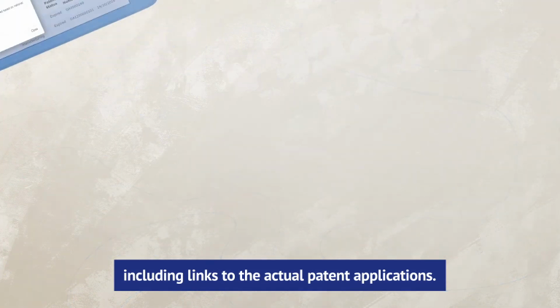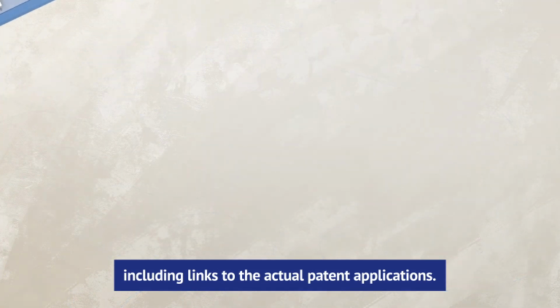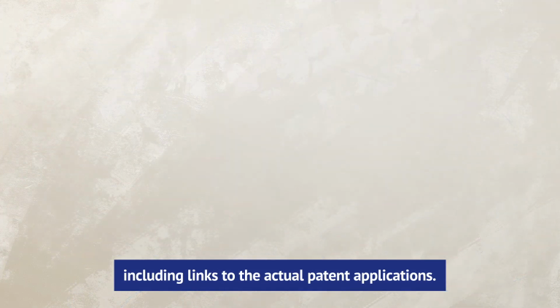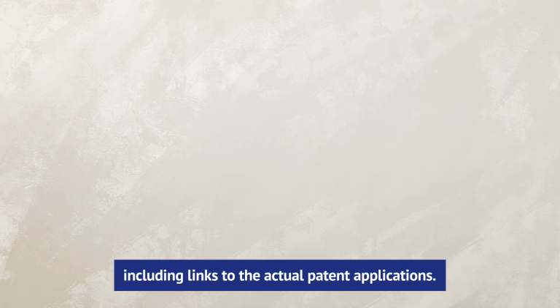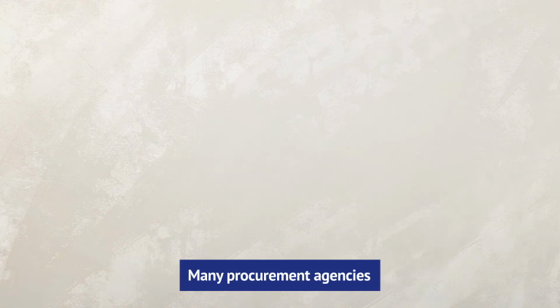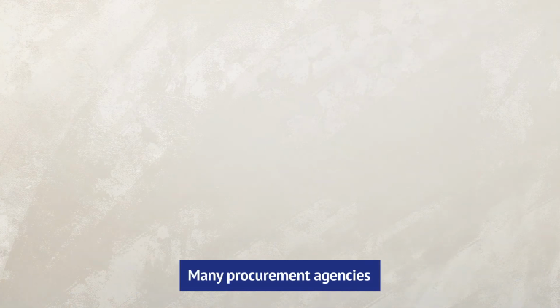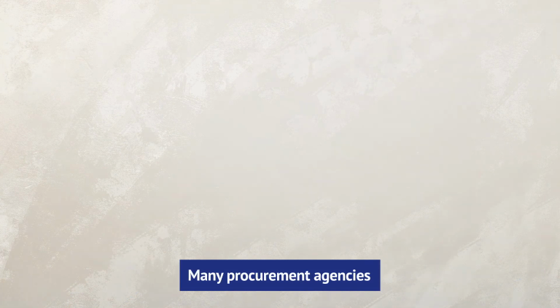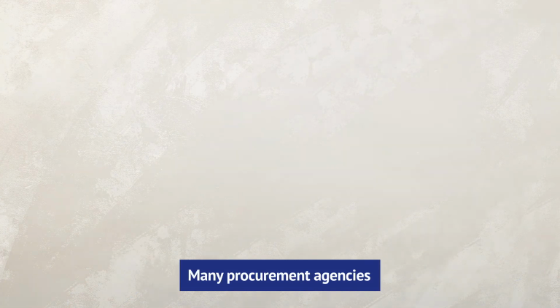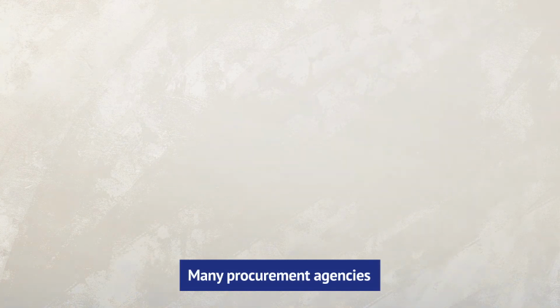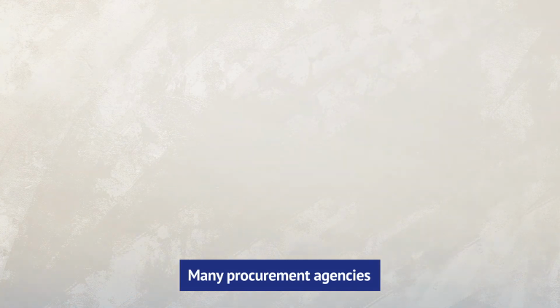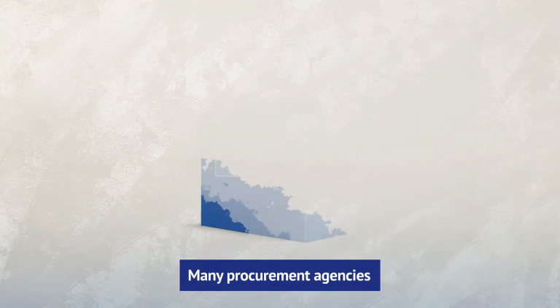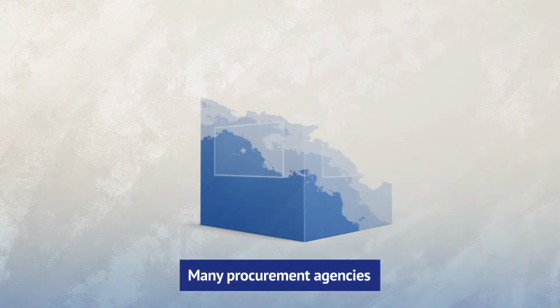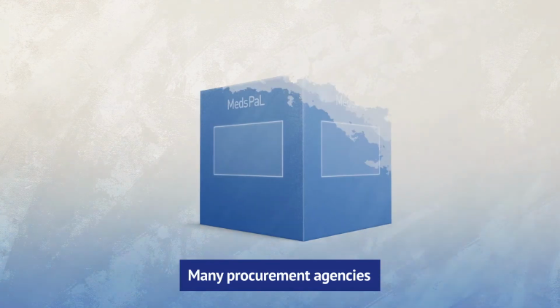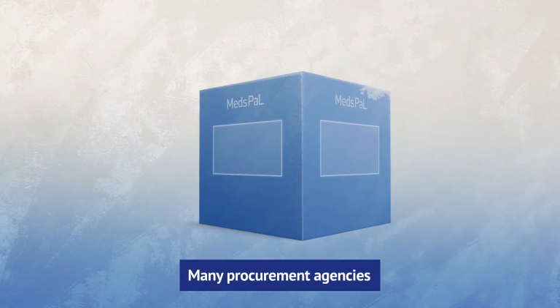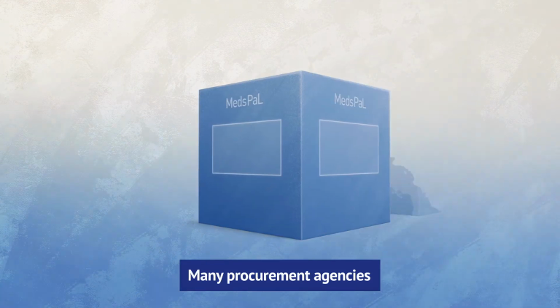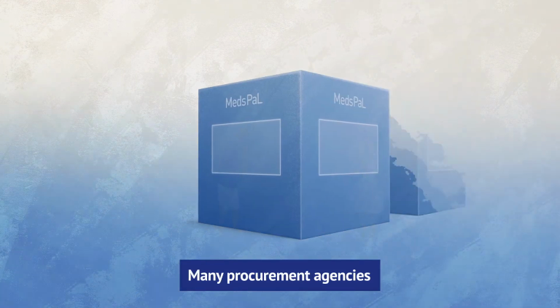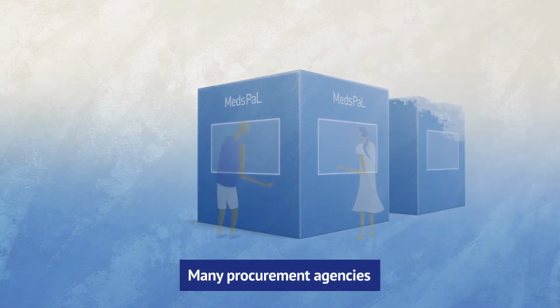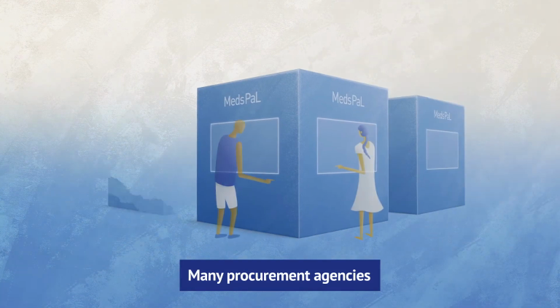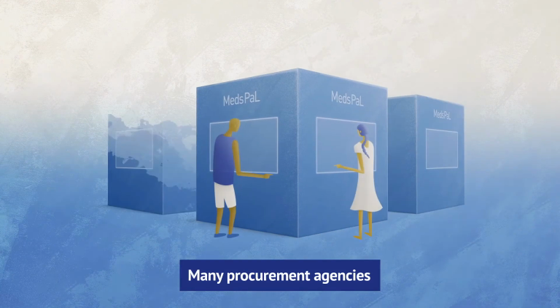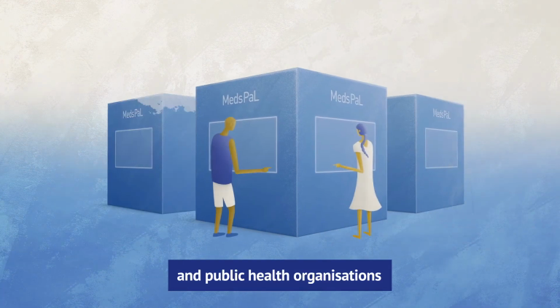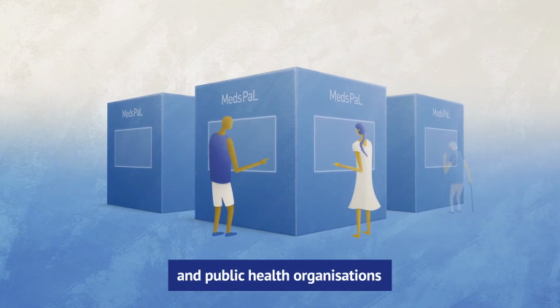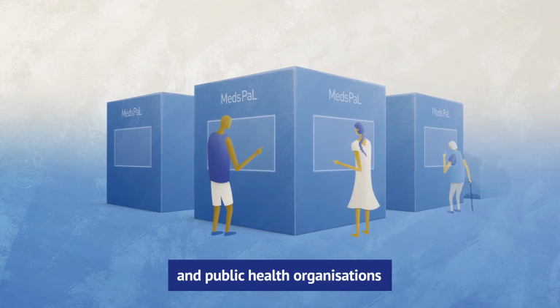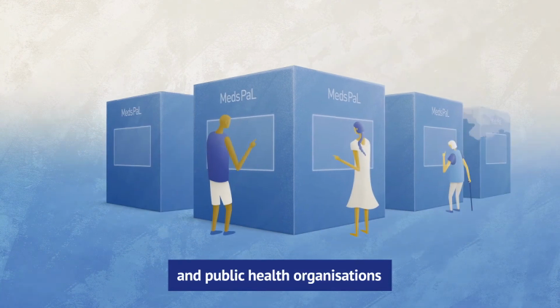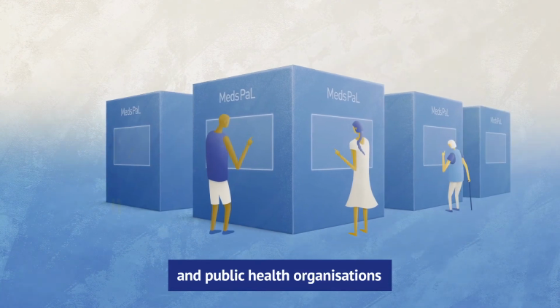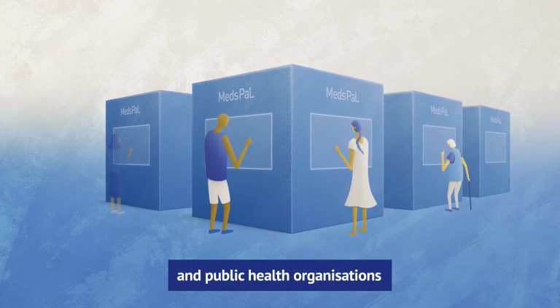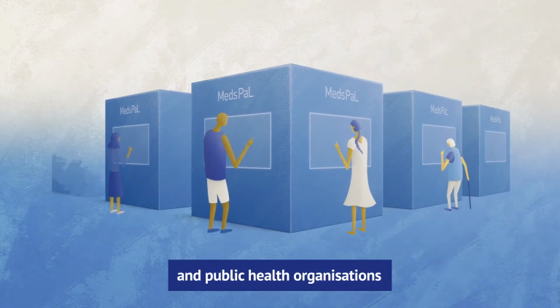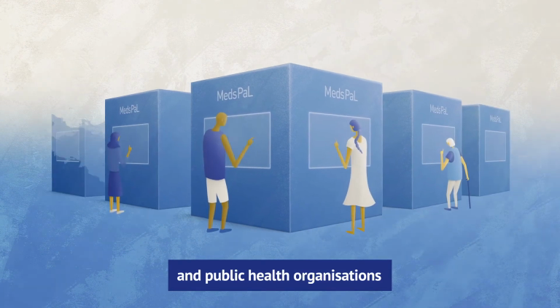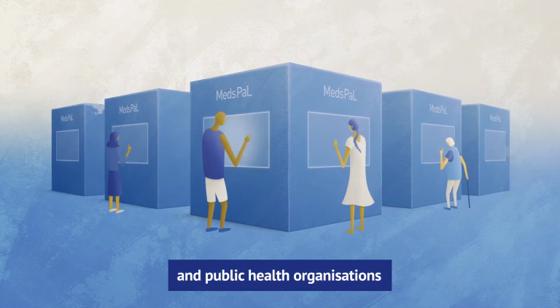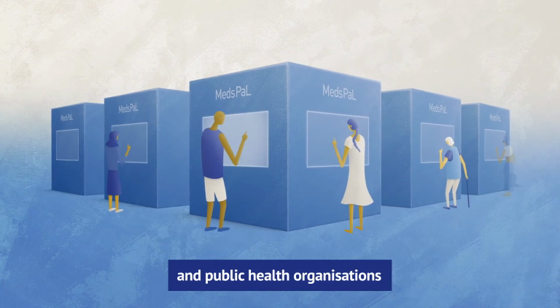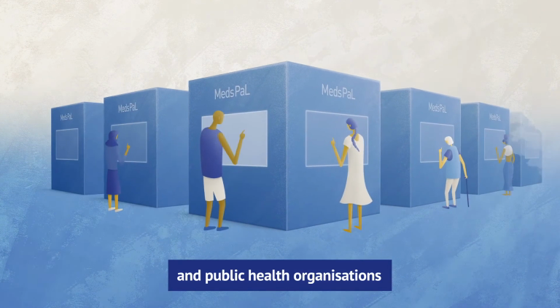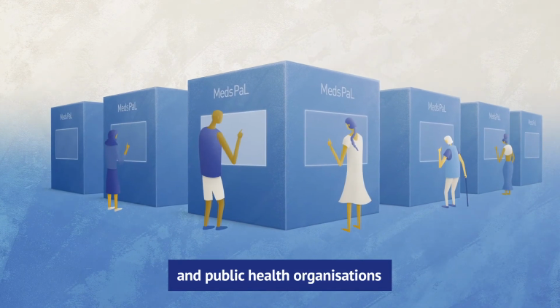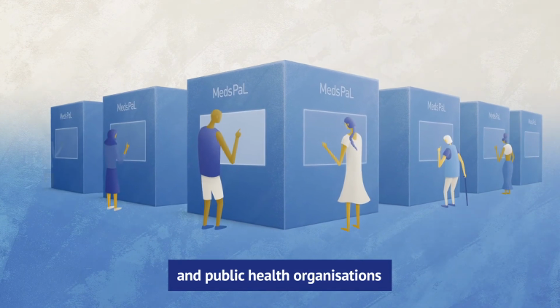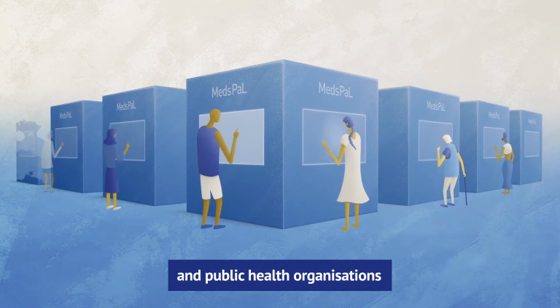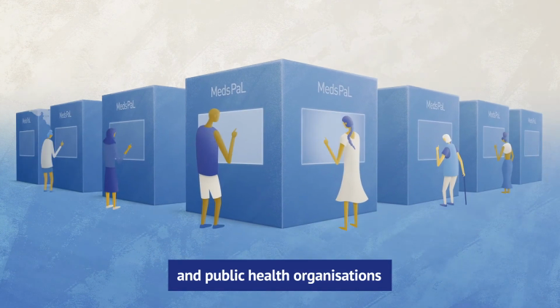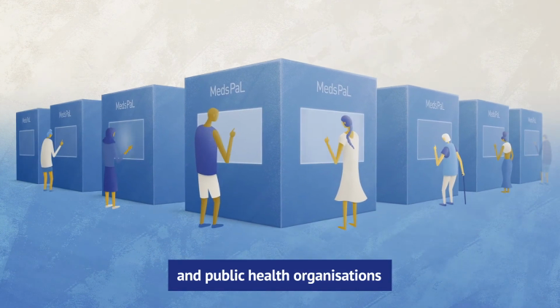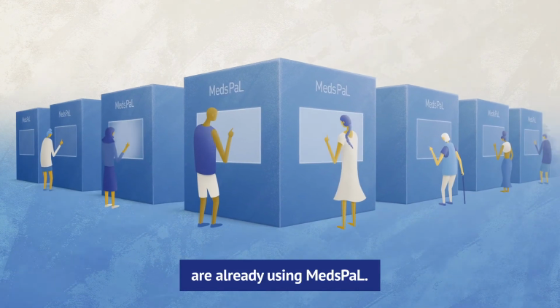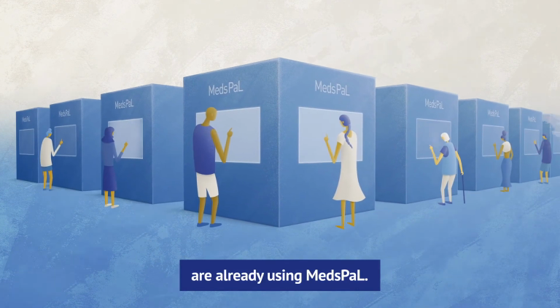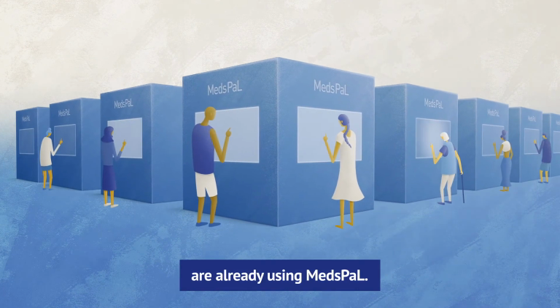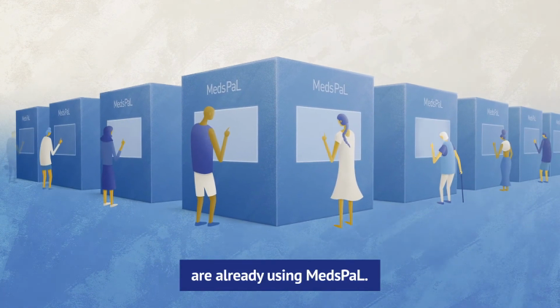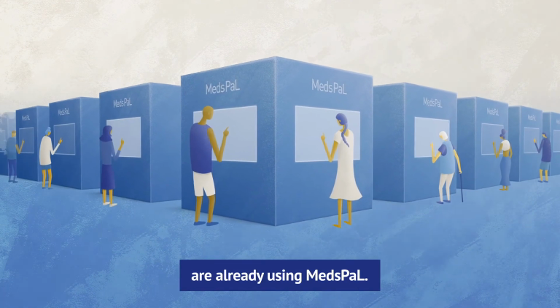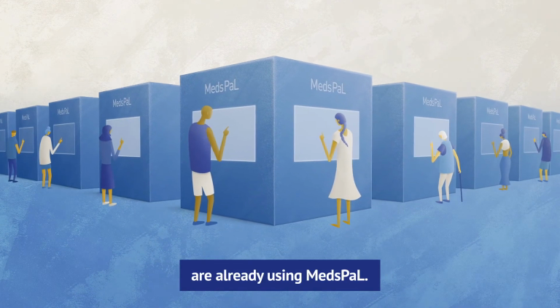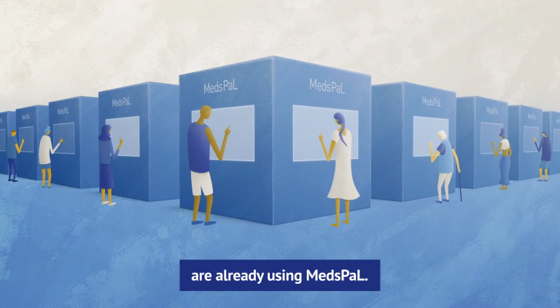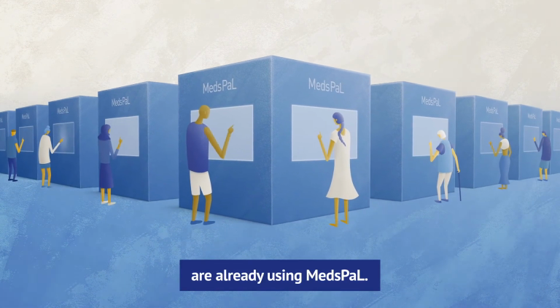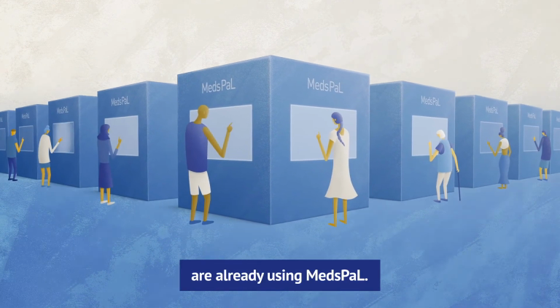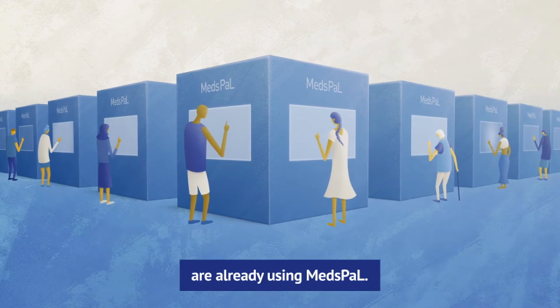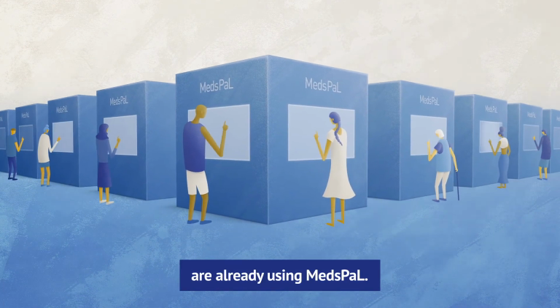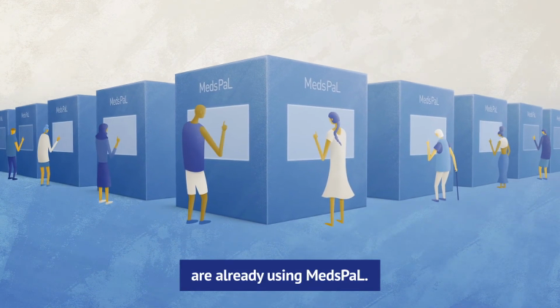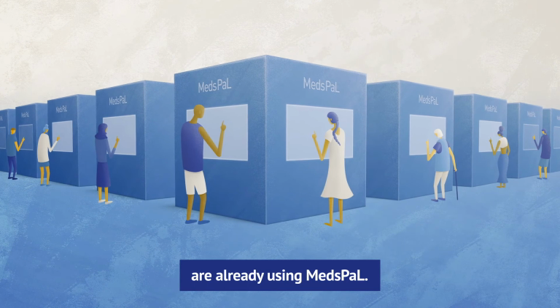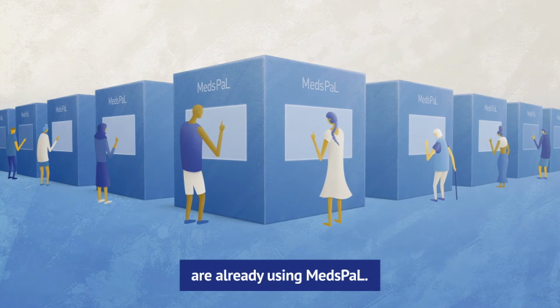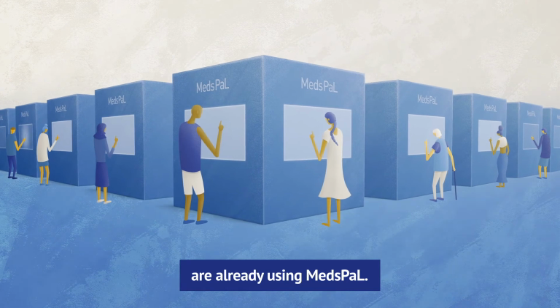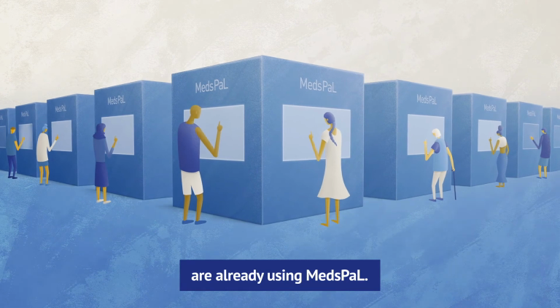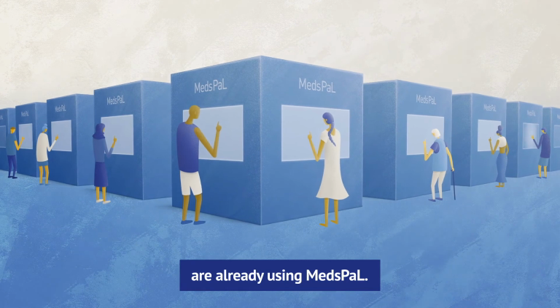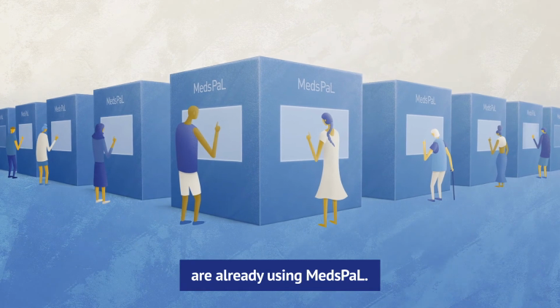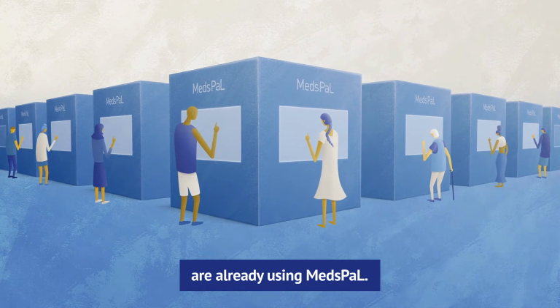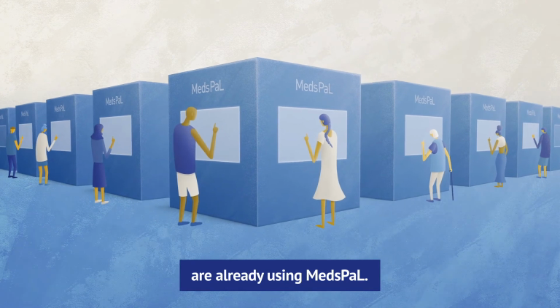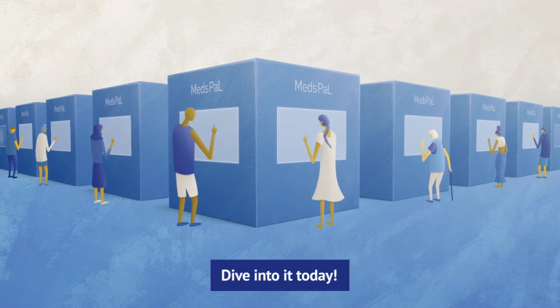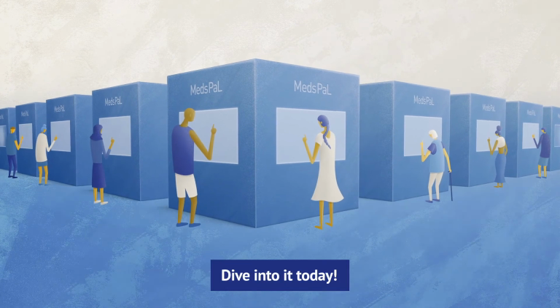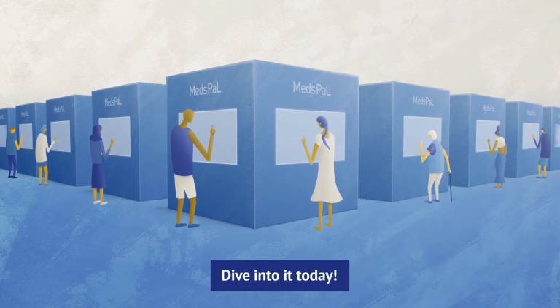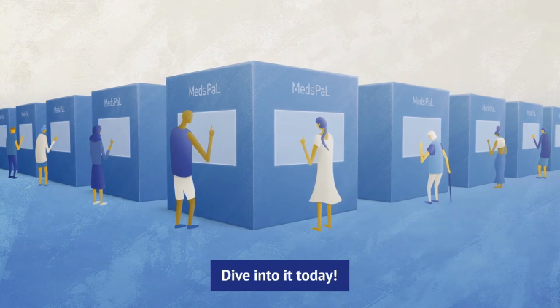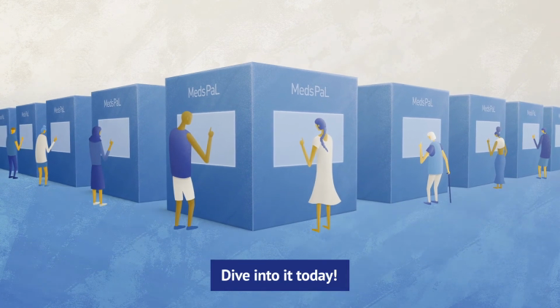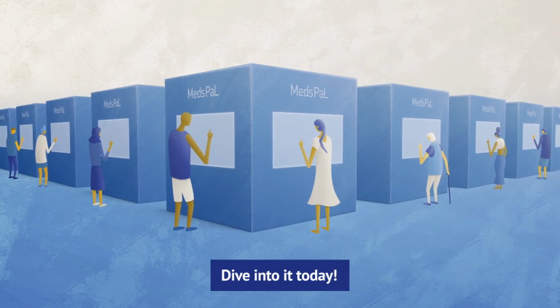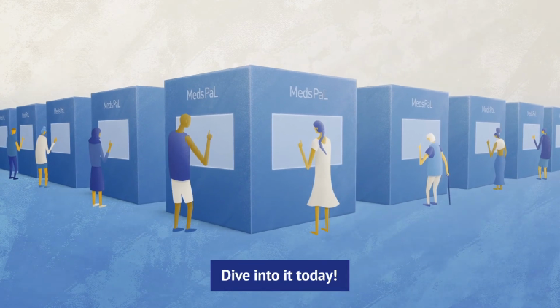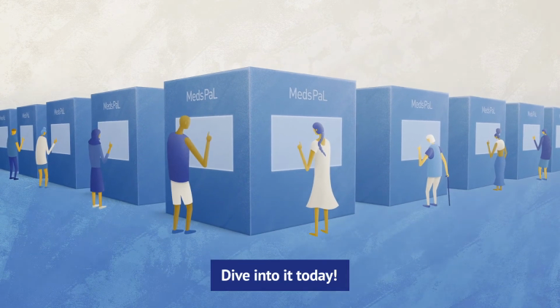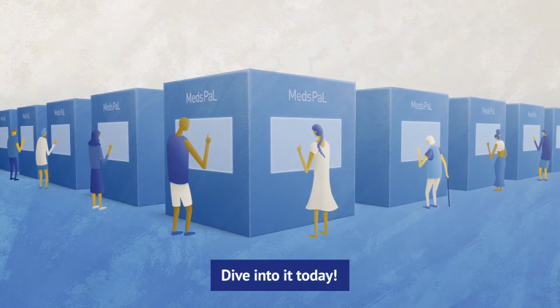Many procurement agencies and public health organizations are already using Medspal. Dive into it today!